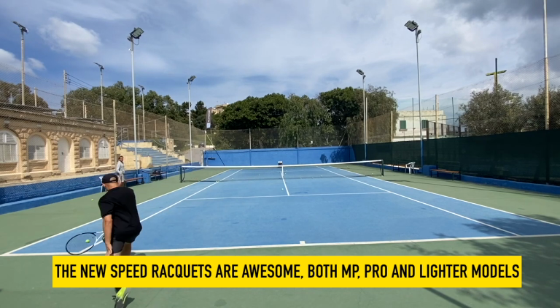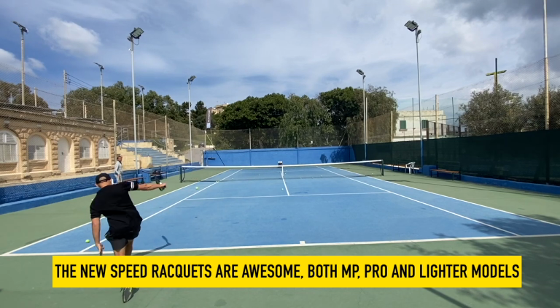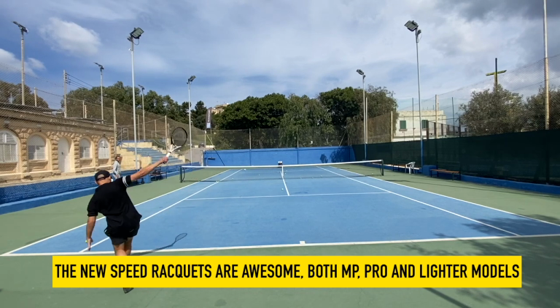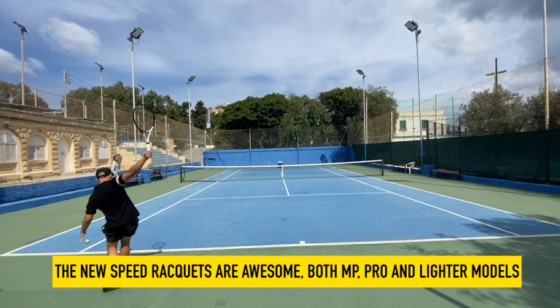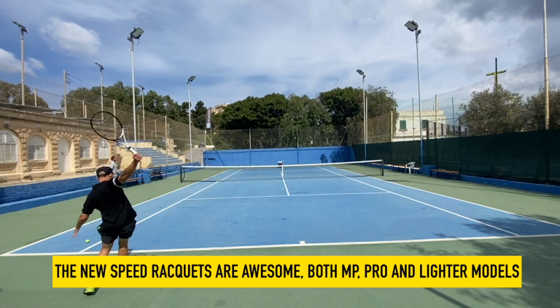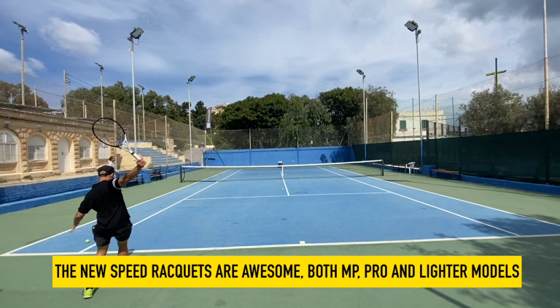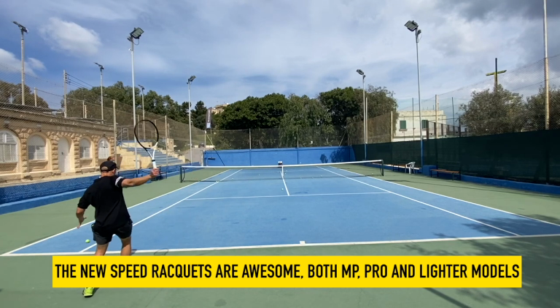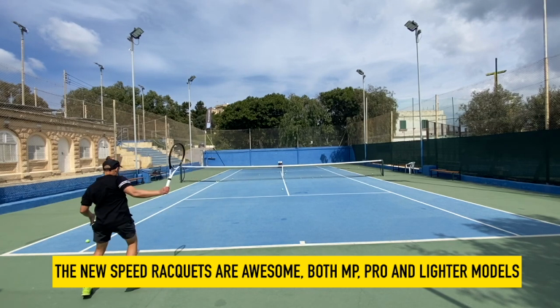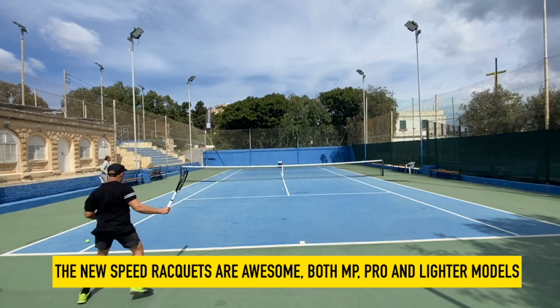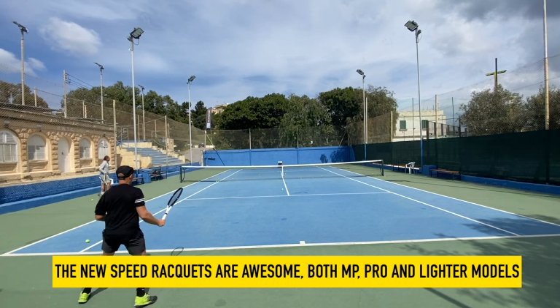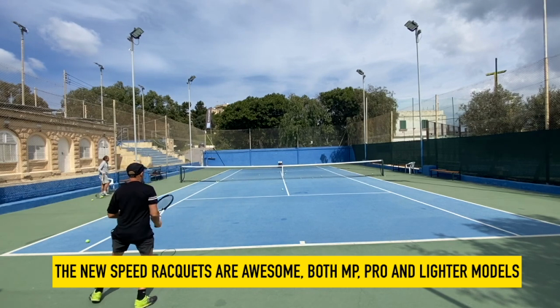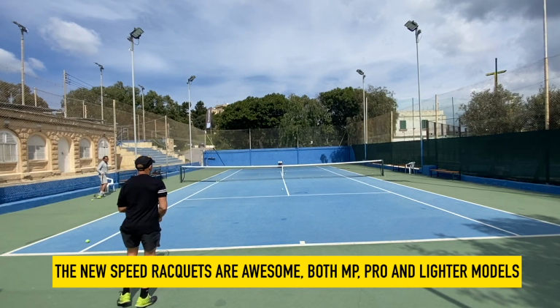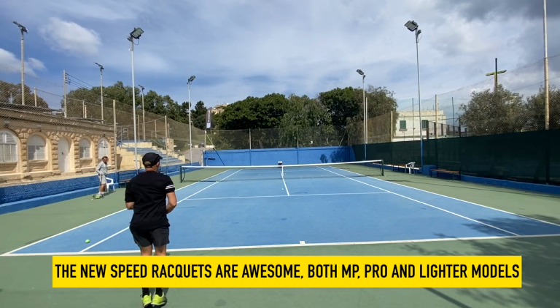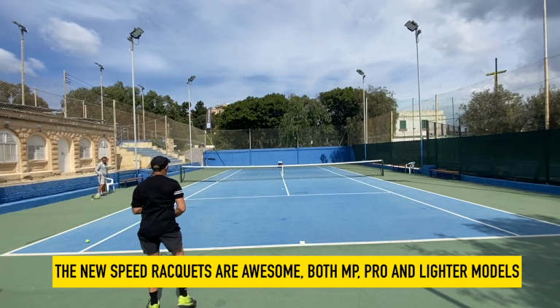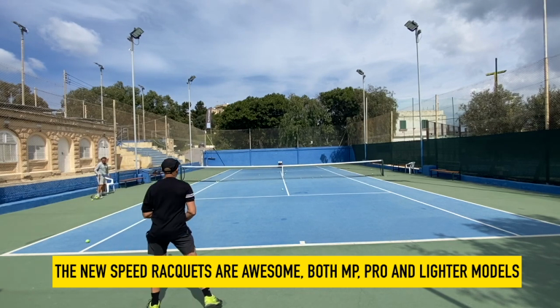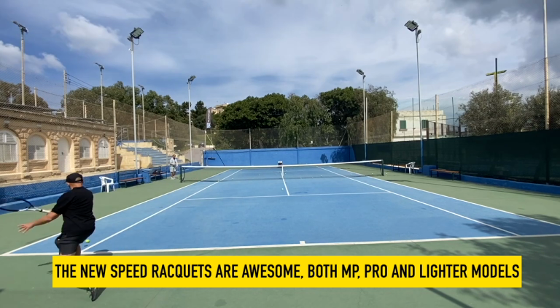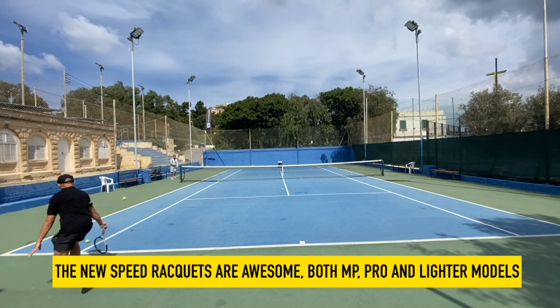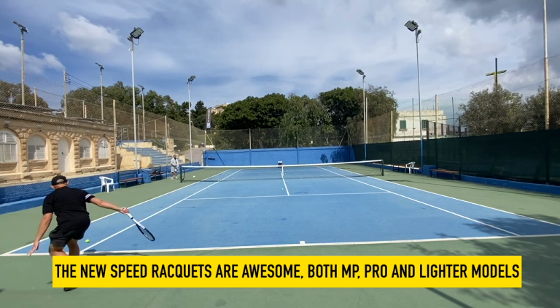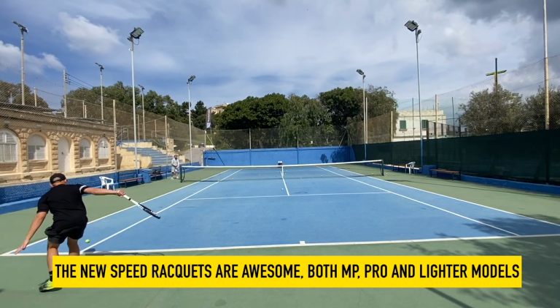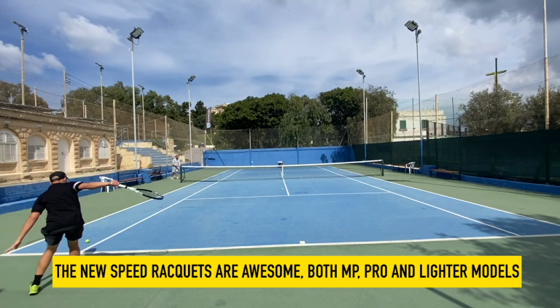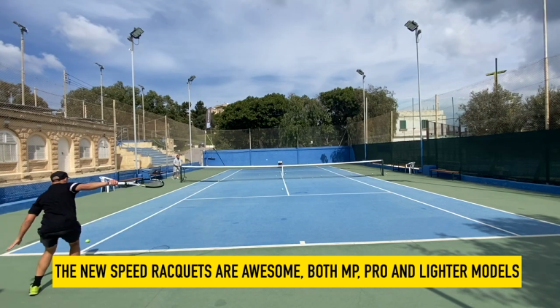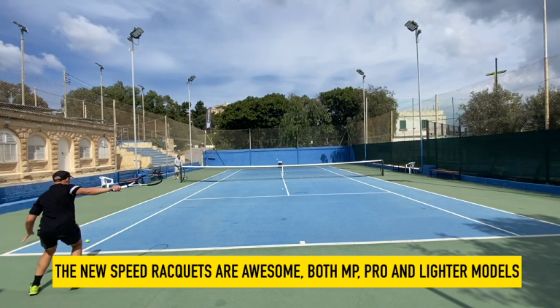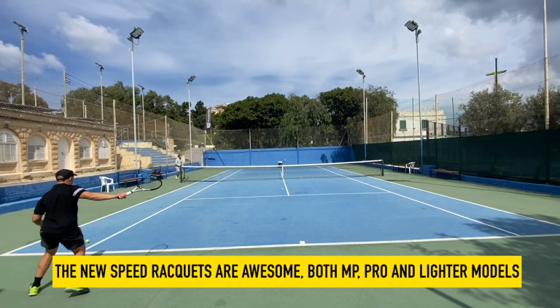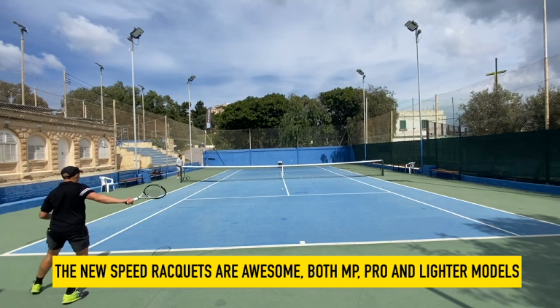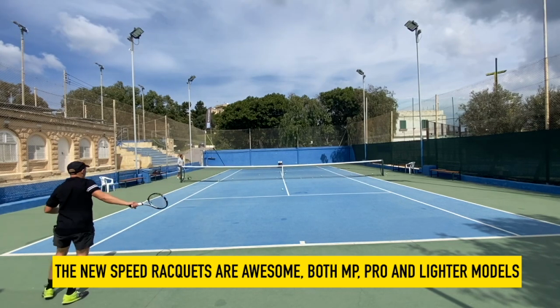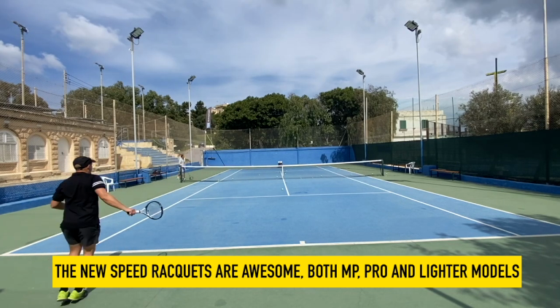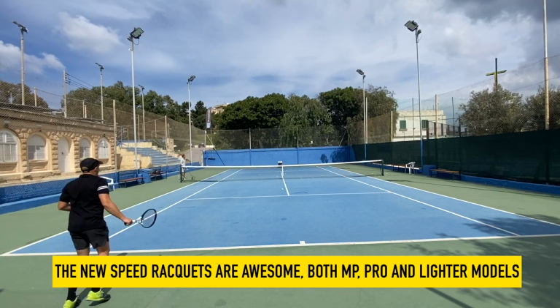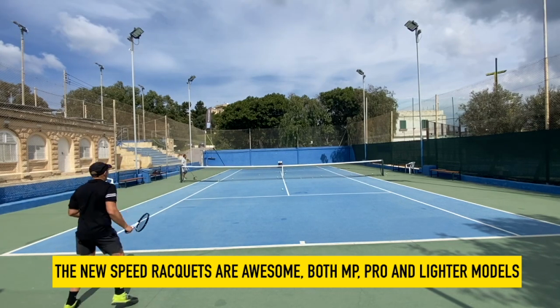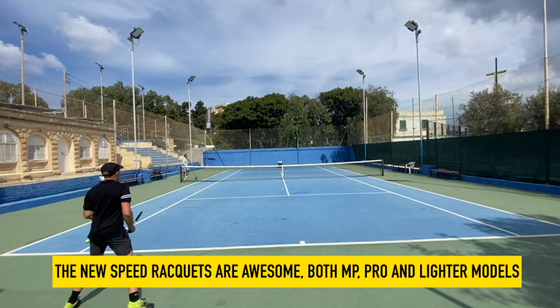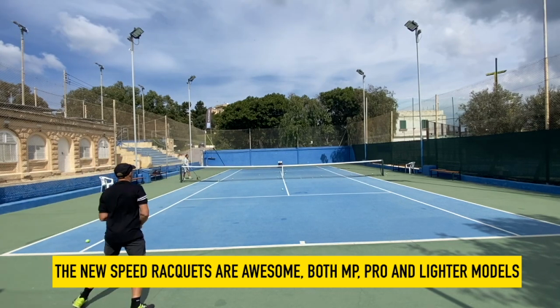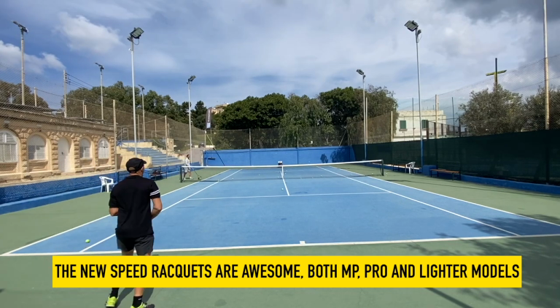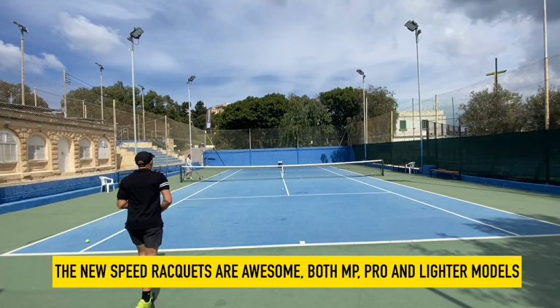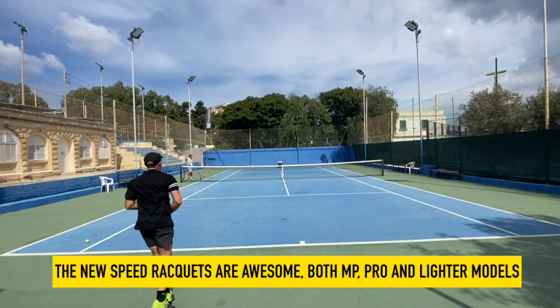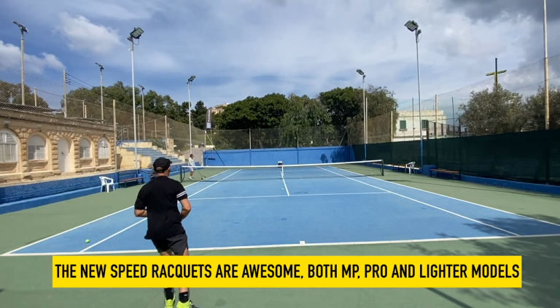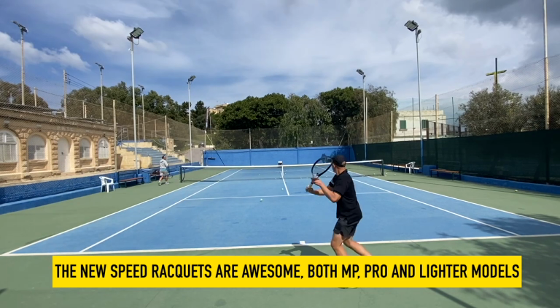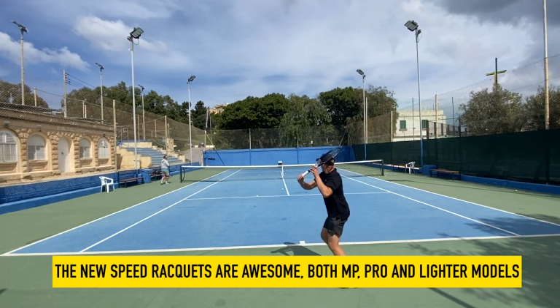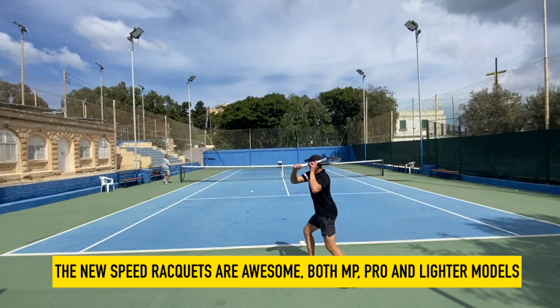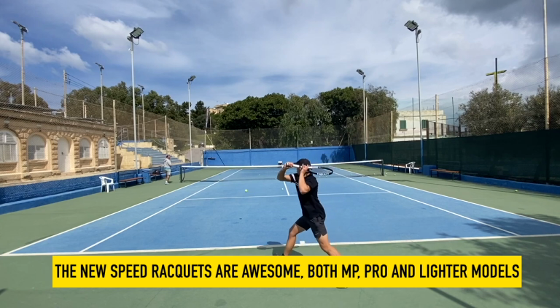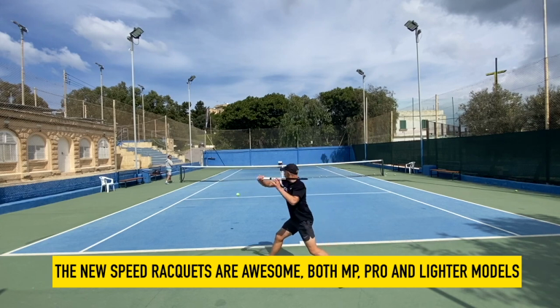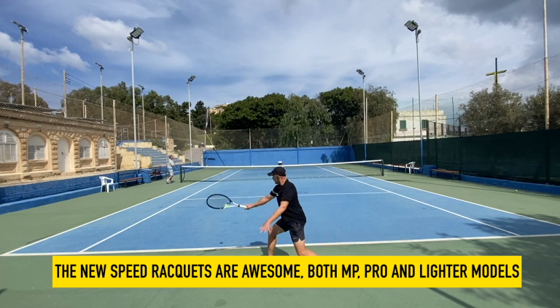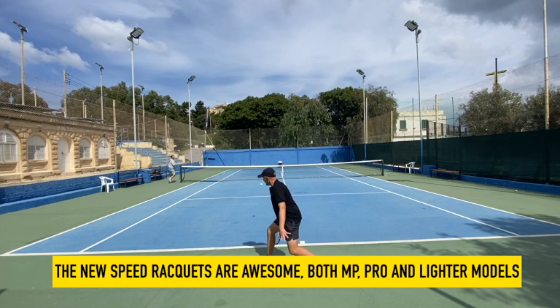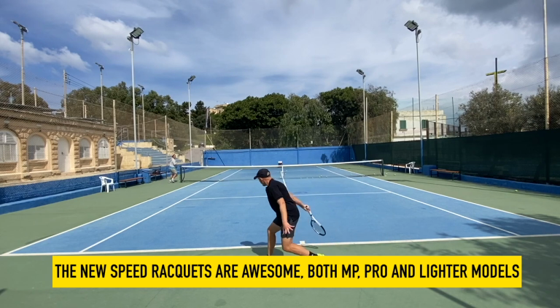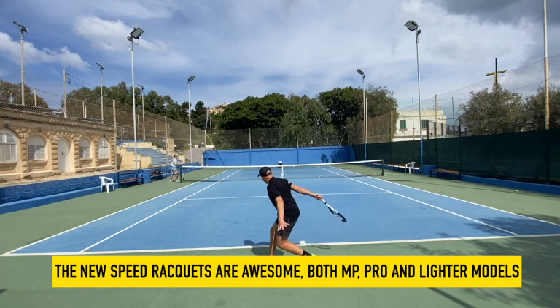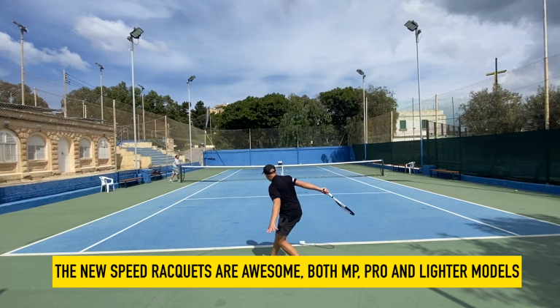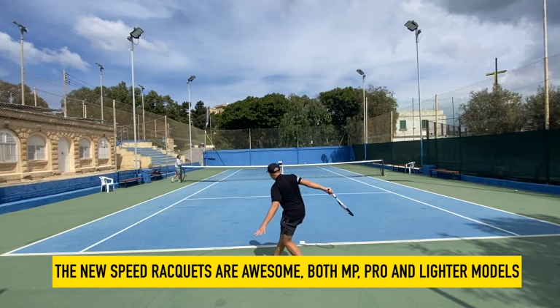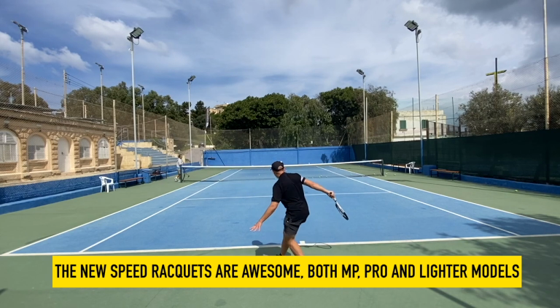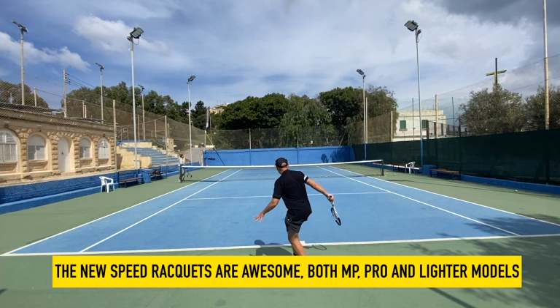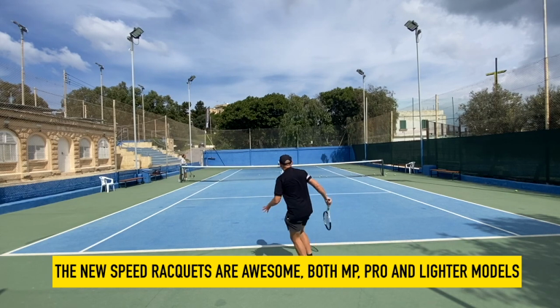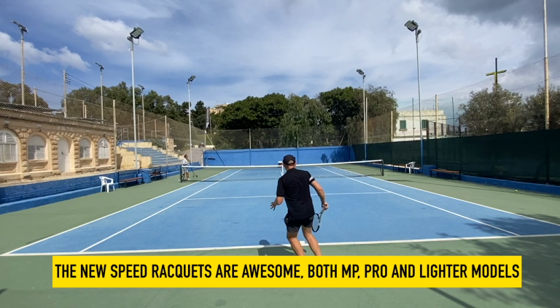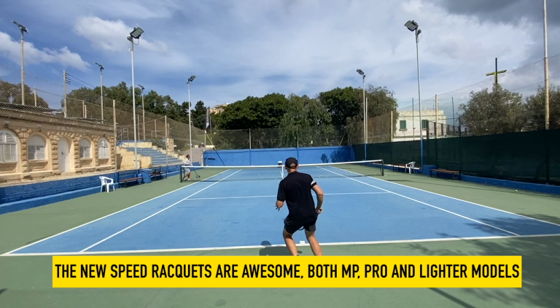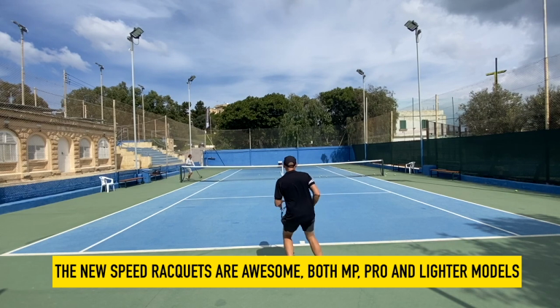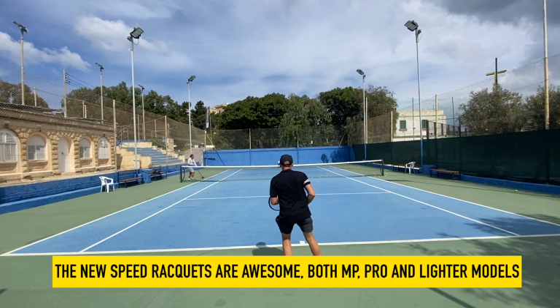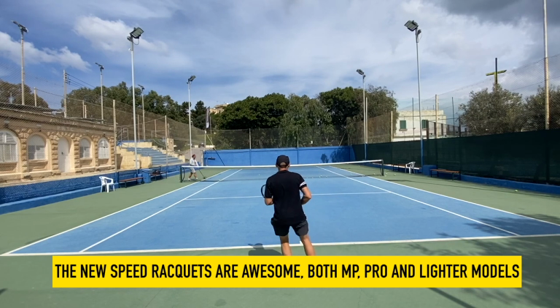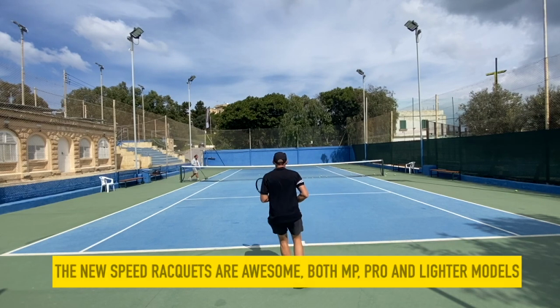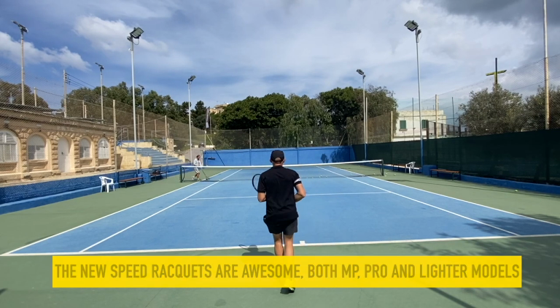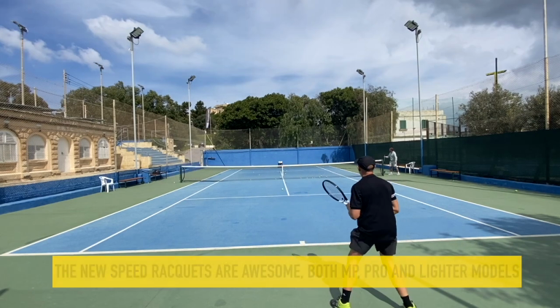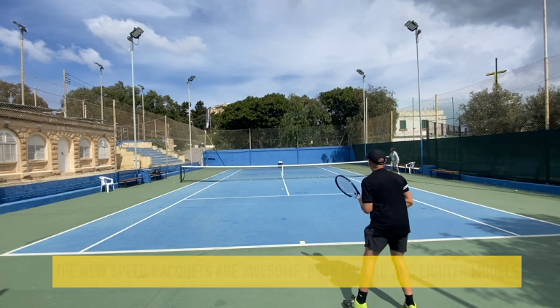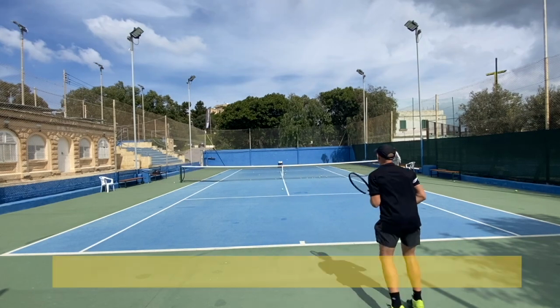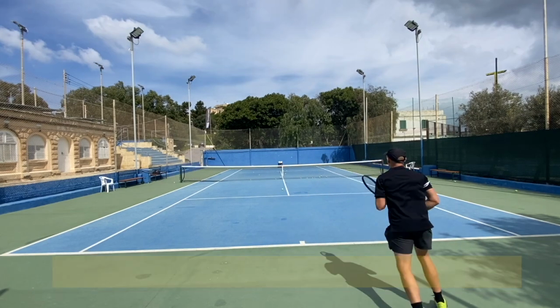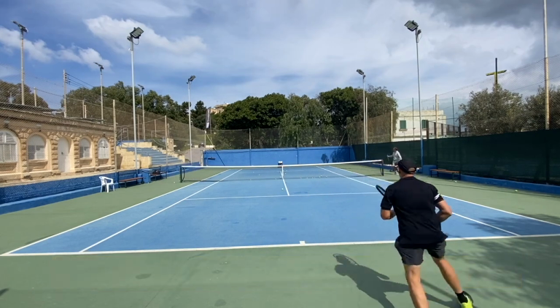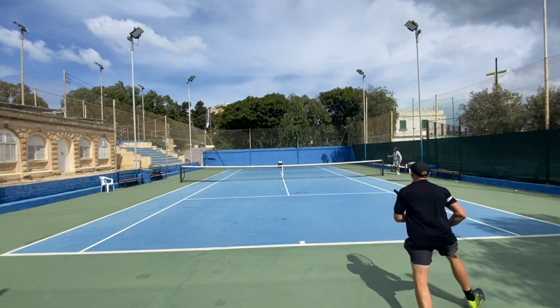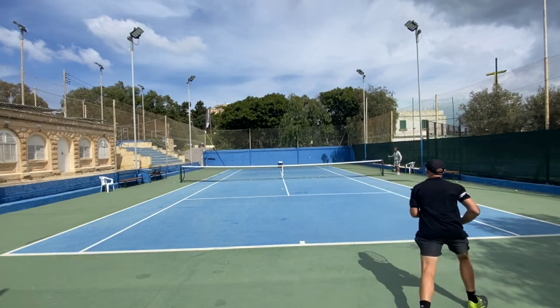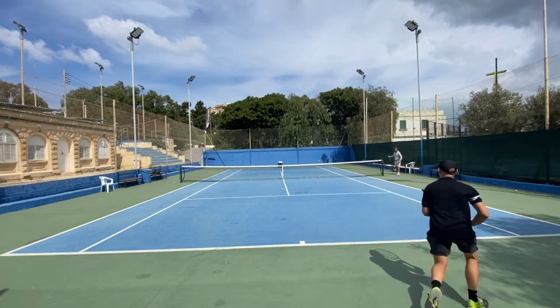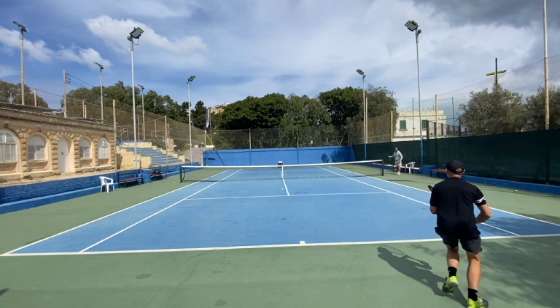It's been fun. I've learned something, worked on my technique, and it's been good for testing rackets and strings.